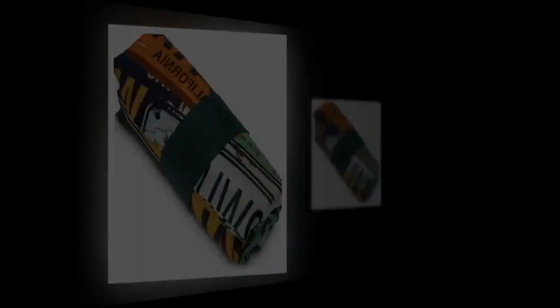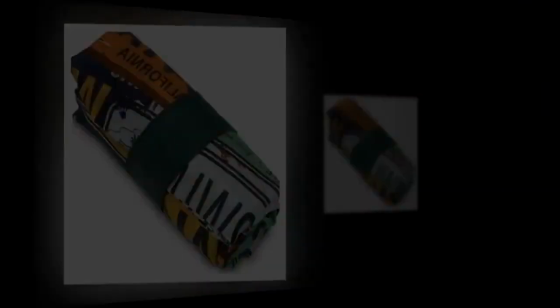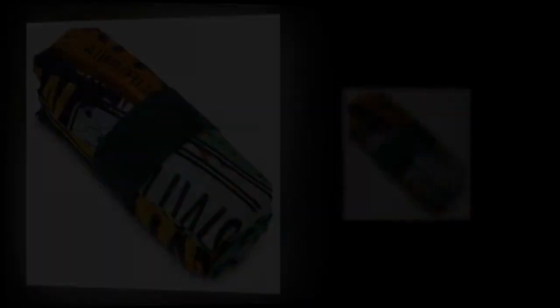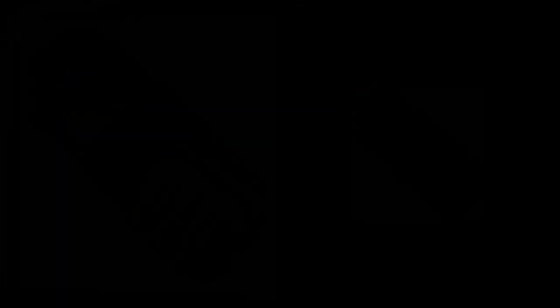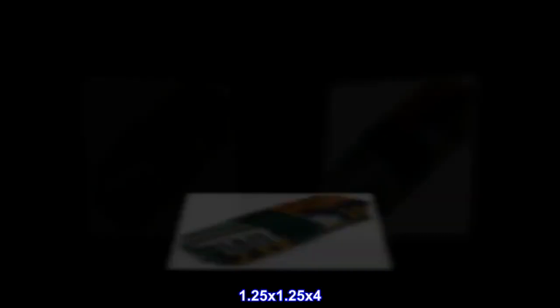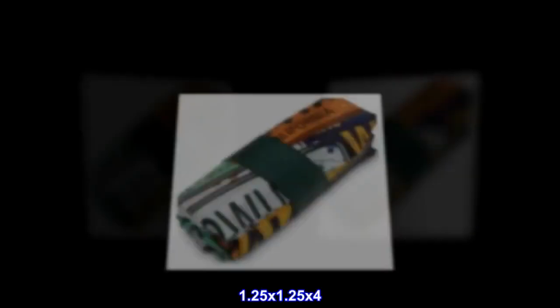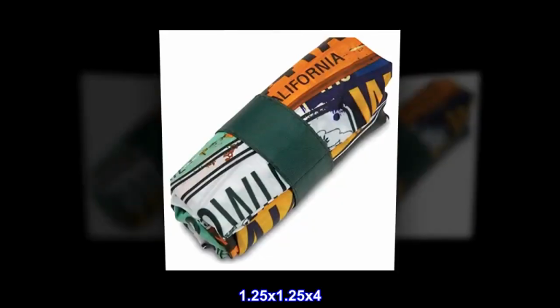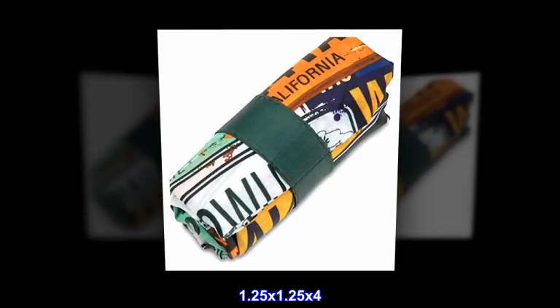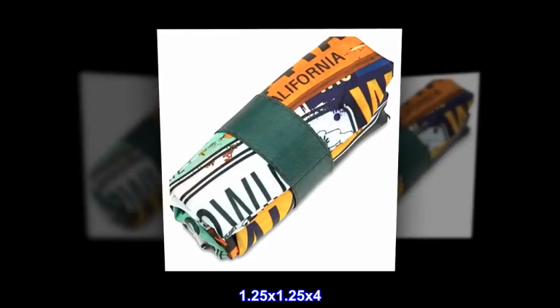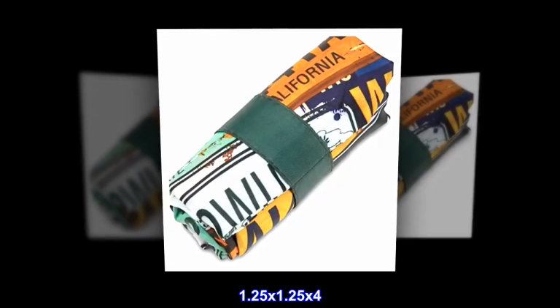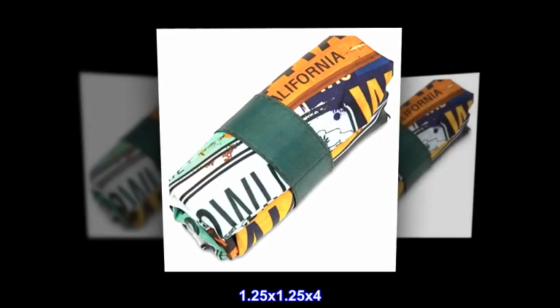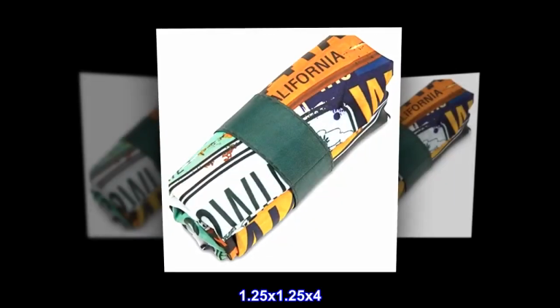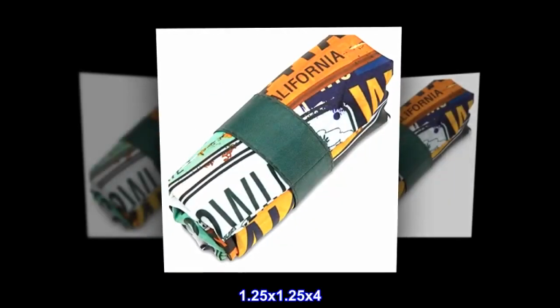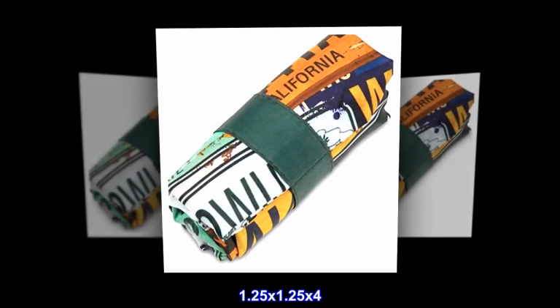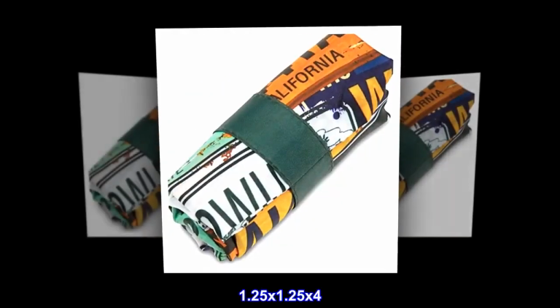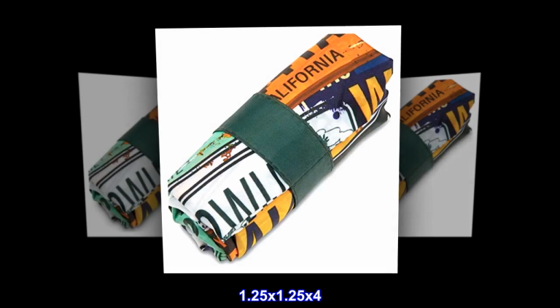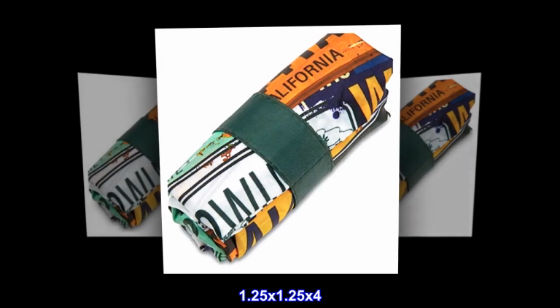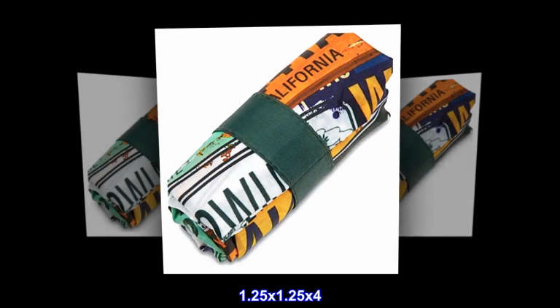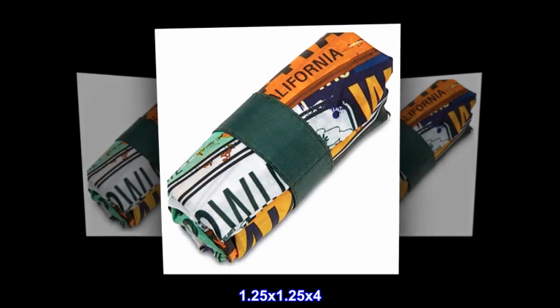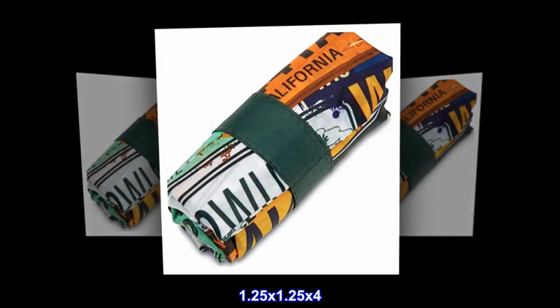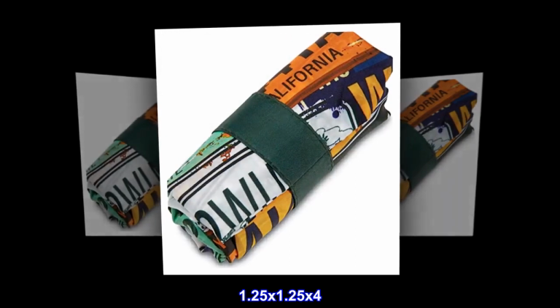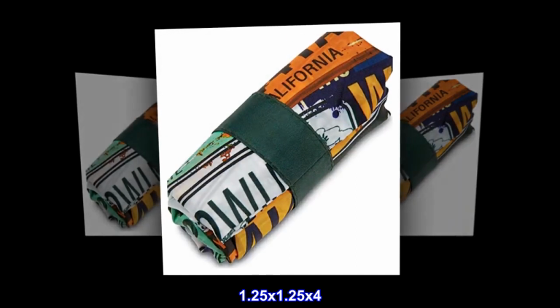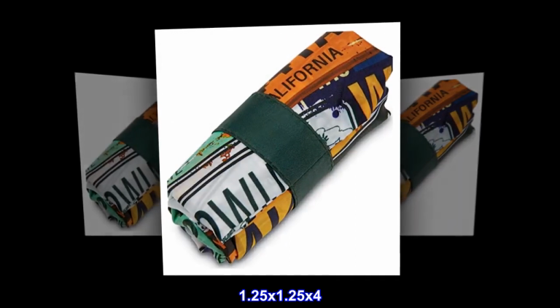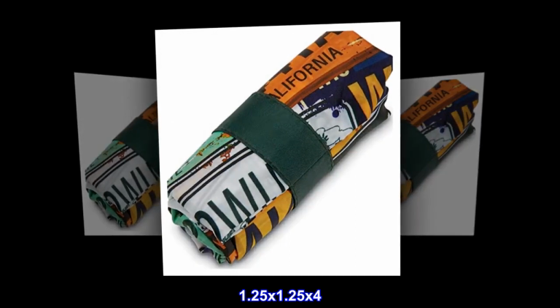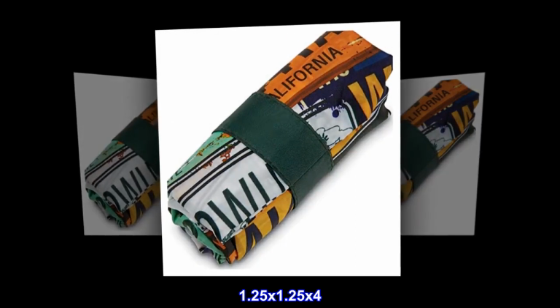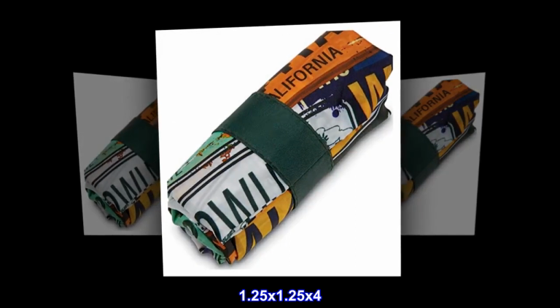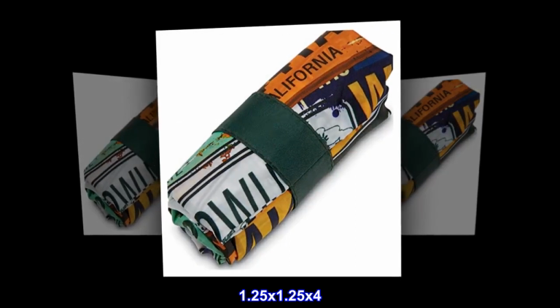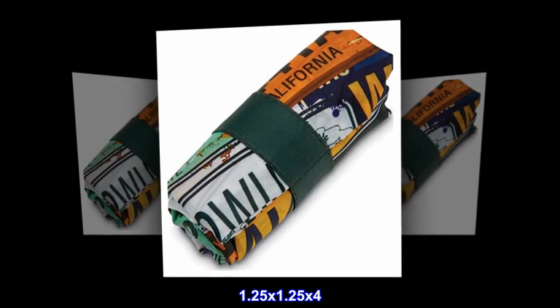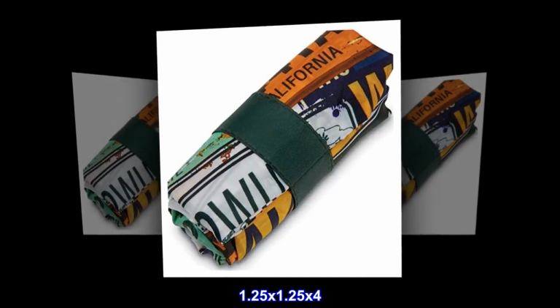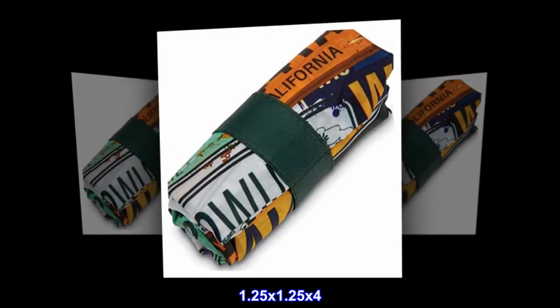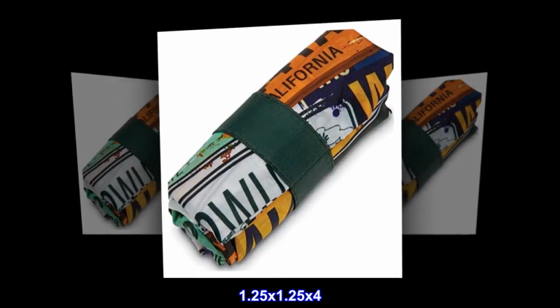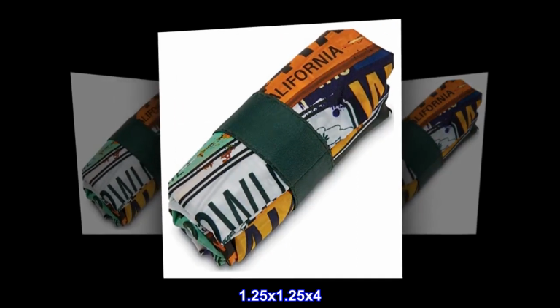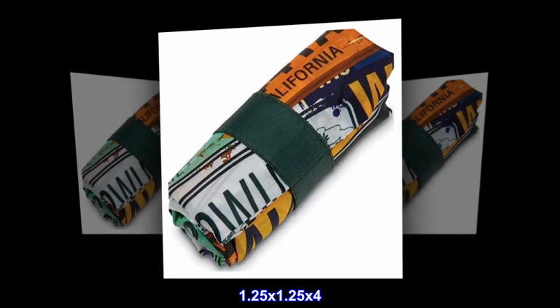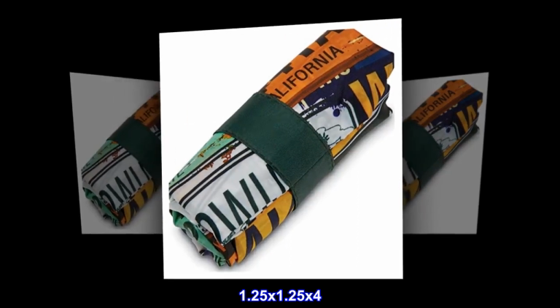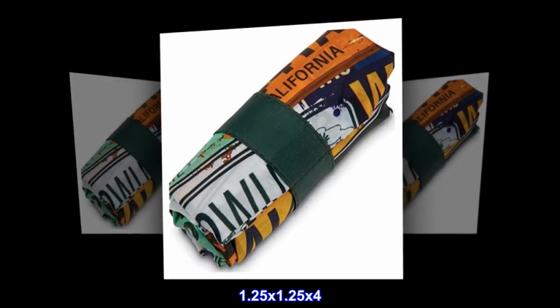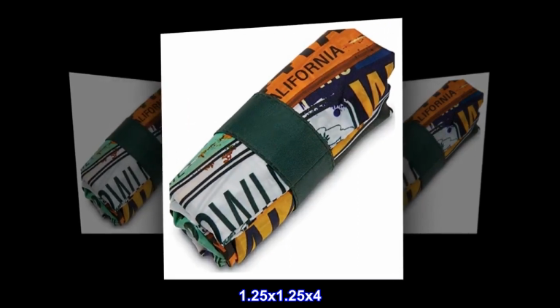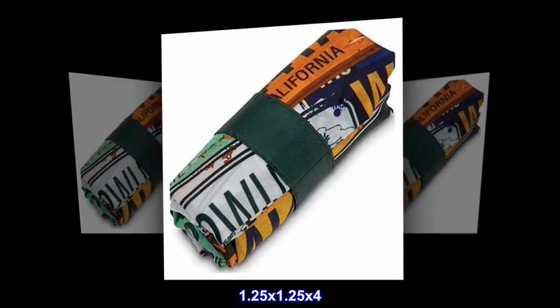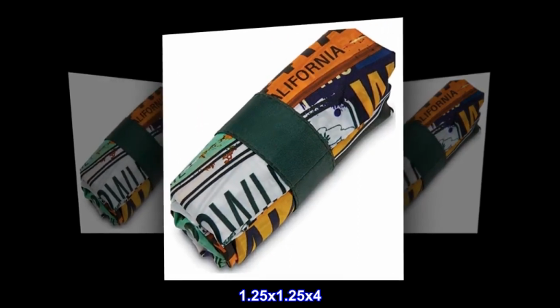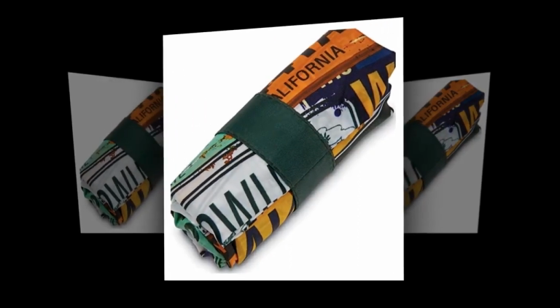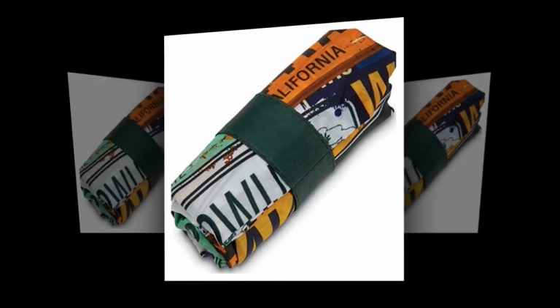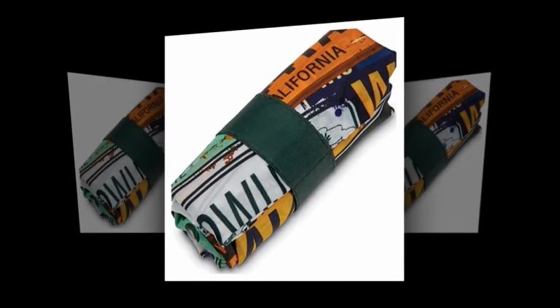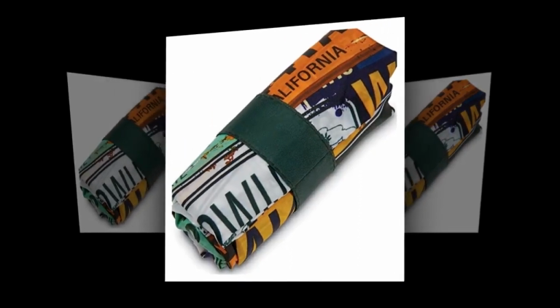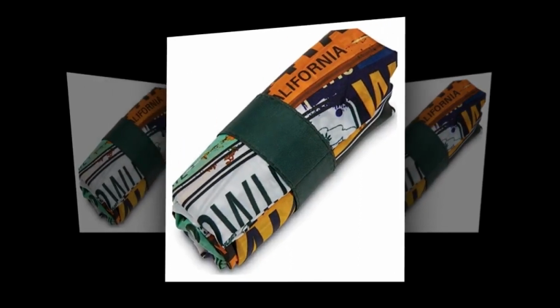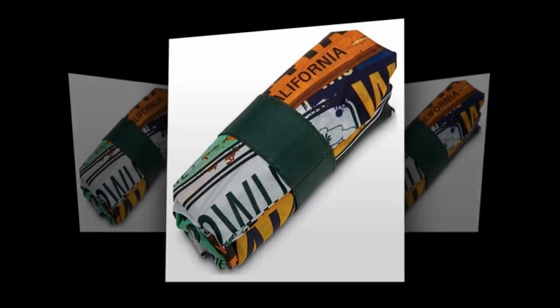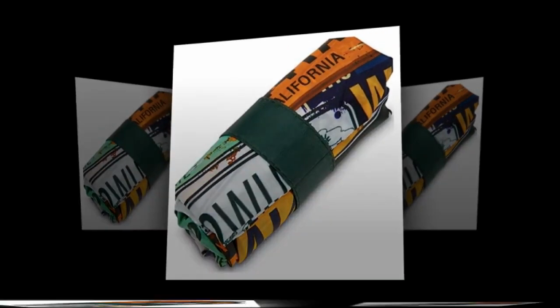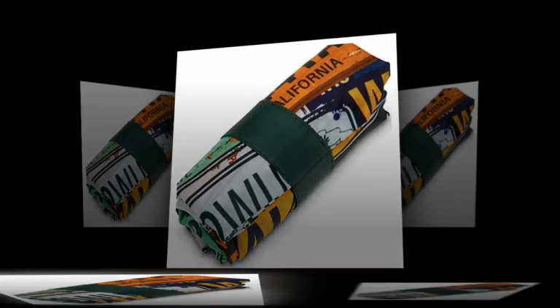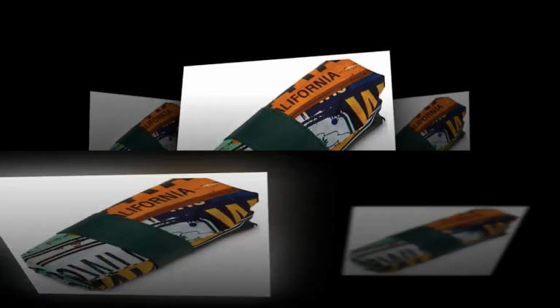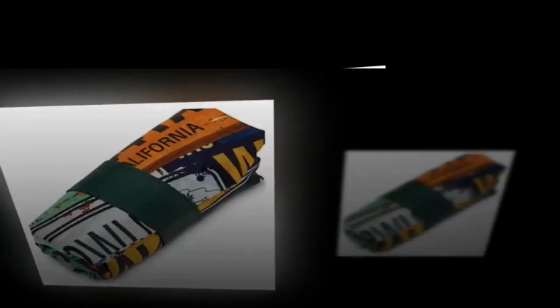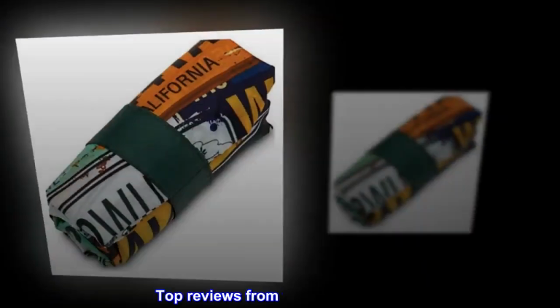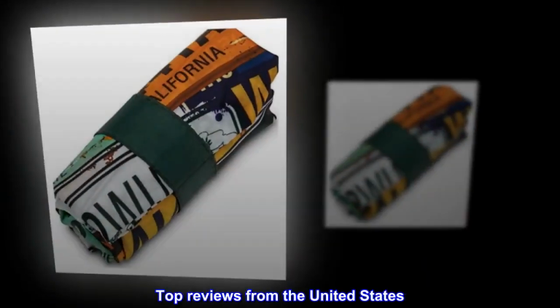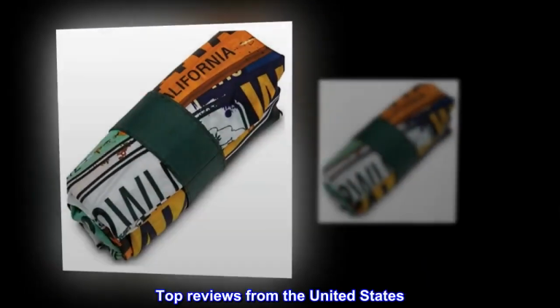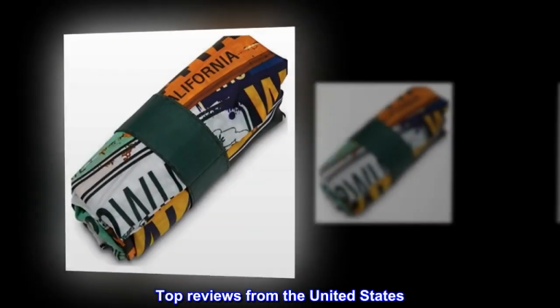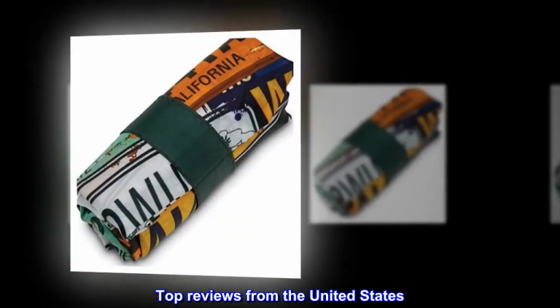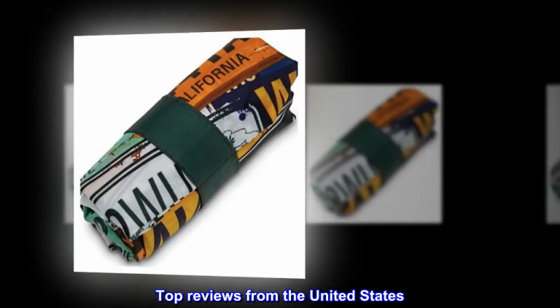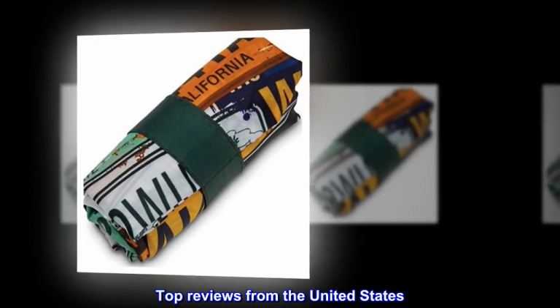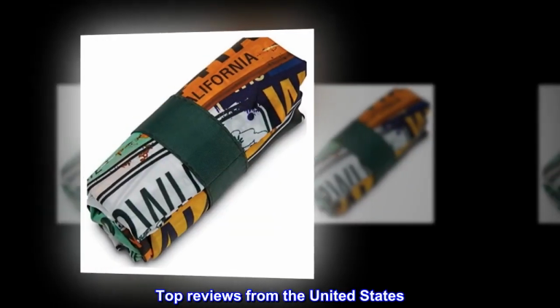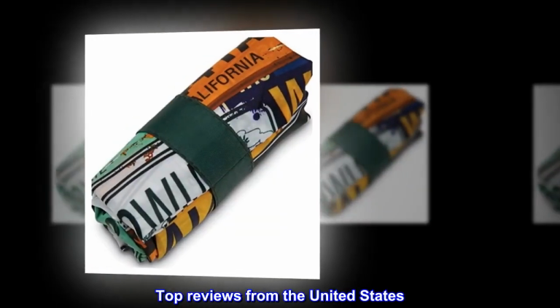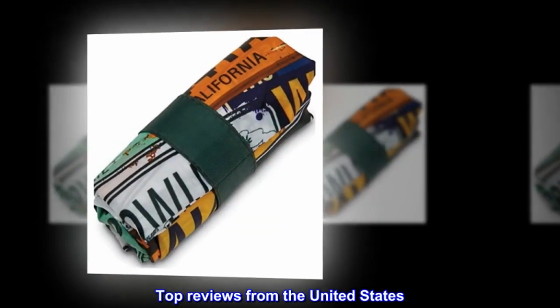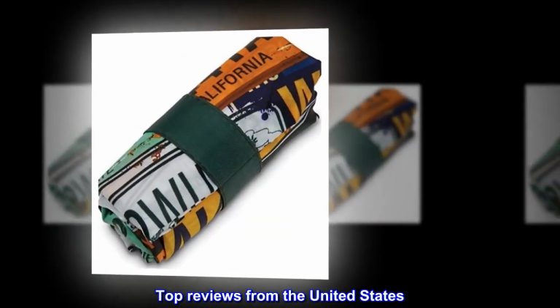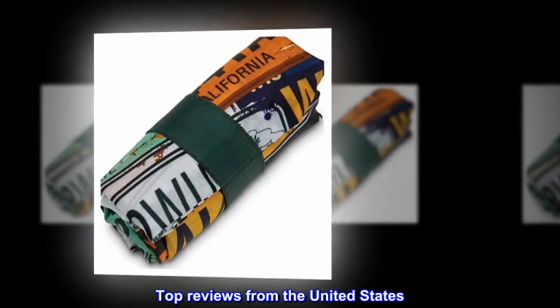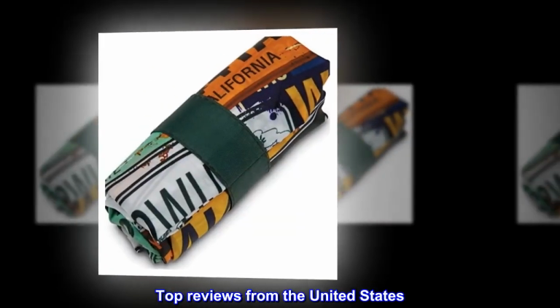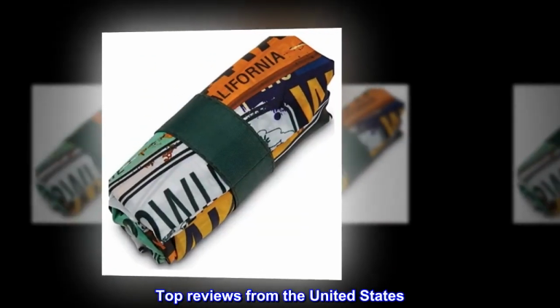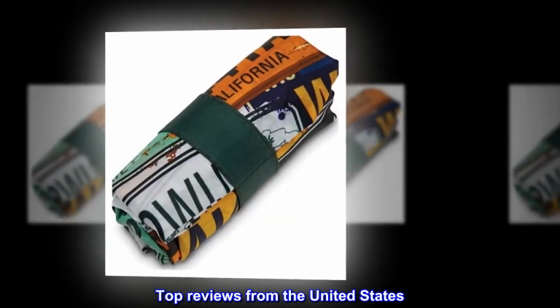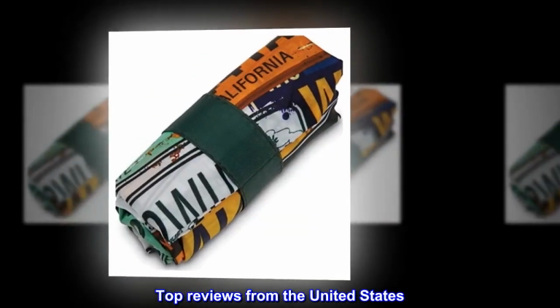Dimensions: 1.25 by 1.25 by 4. Top reviews from the United States.